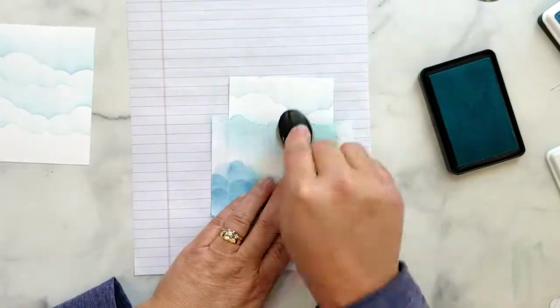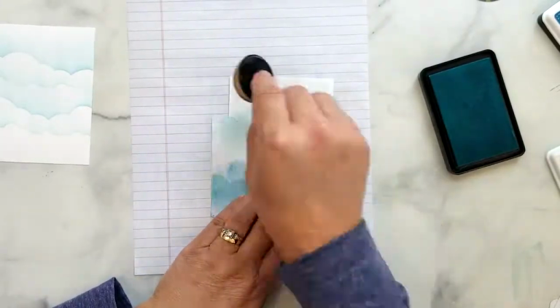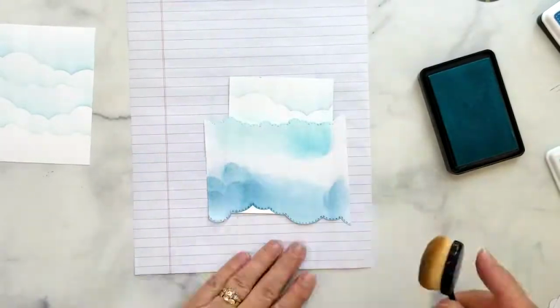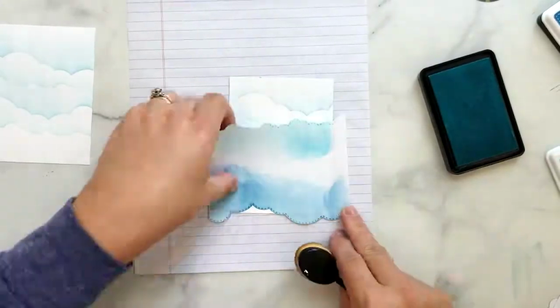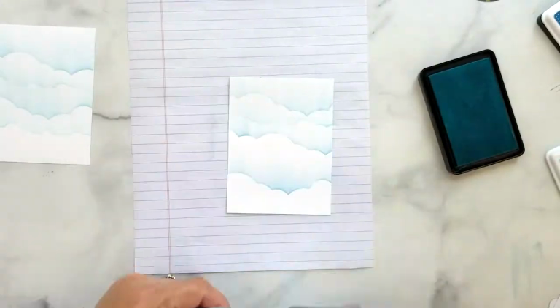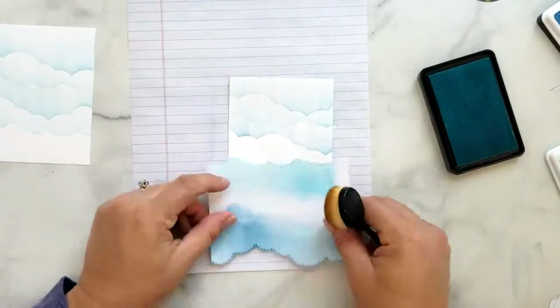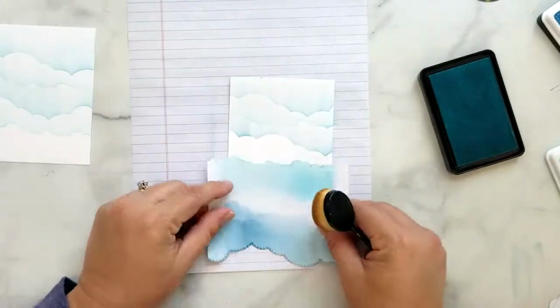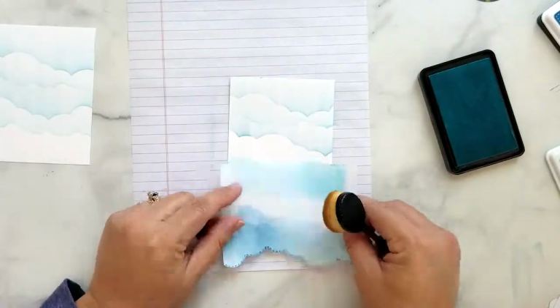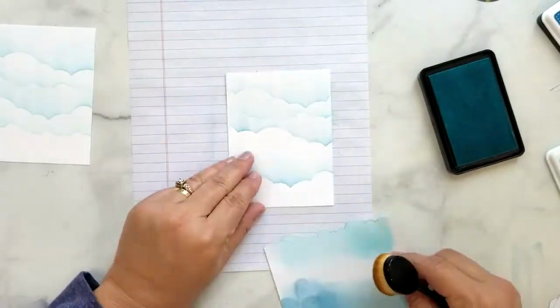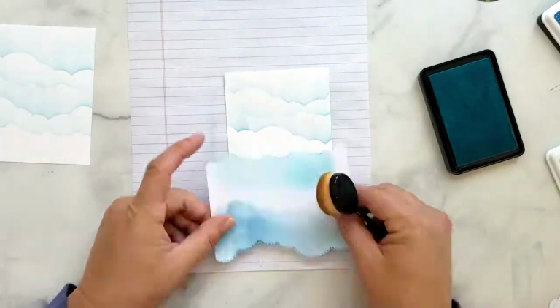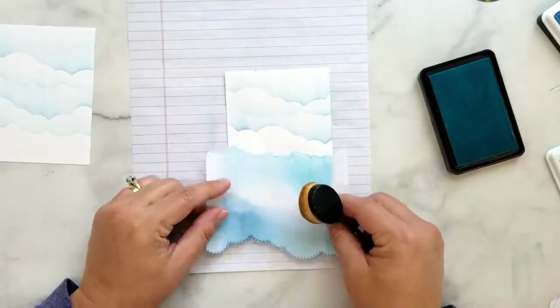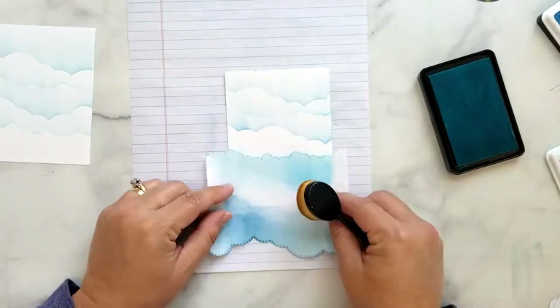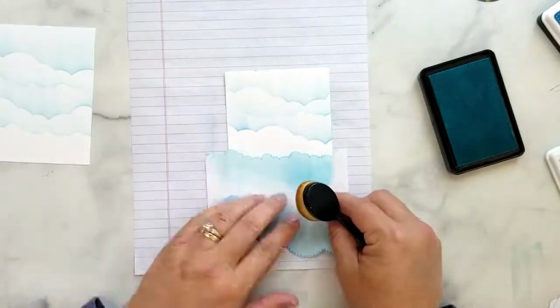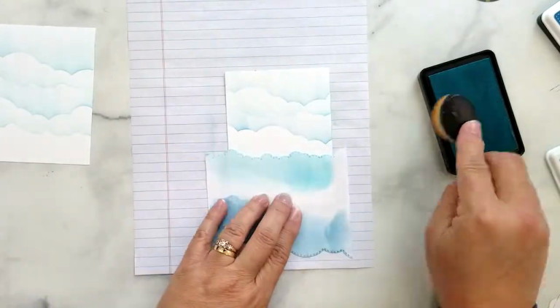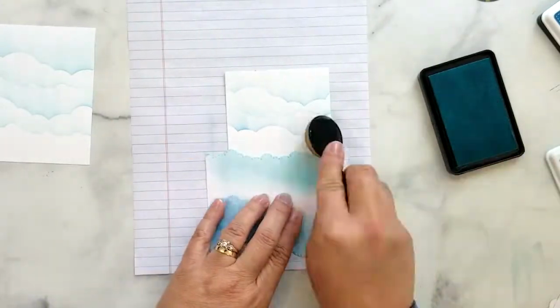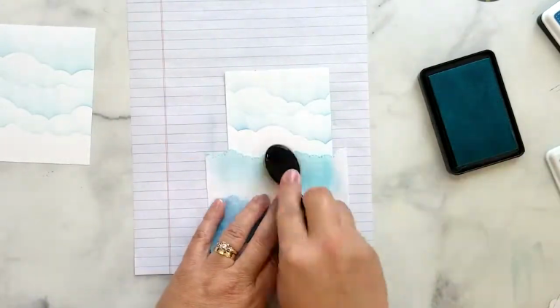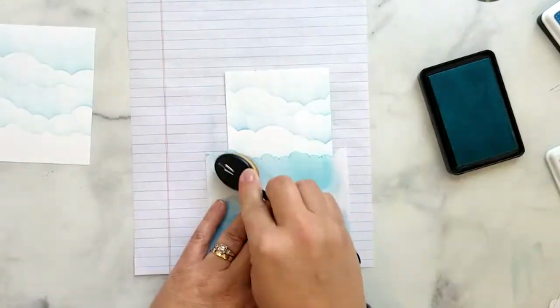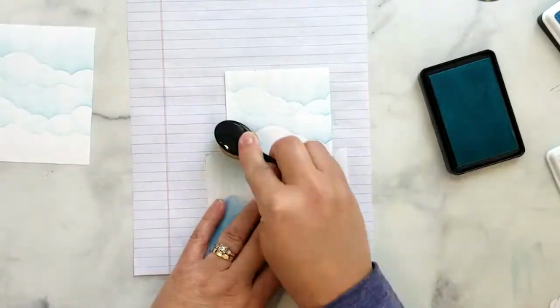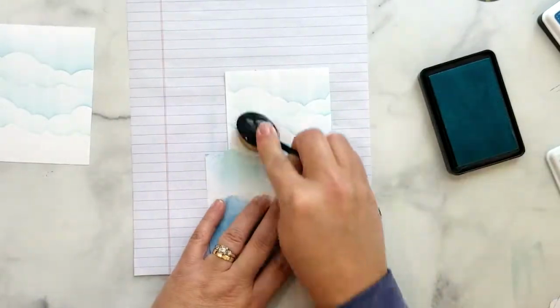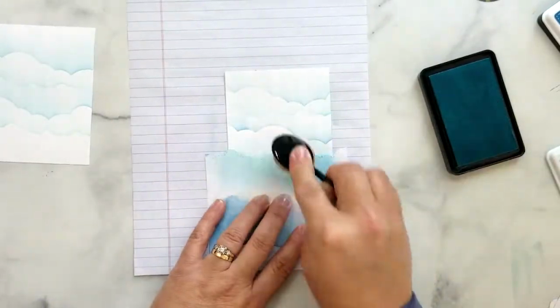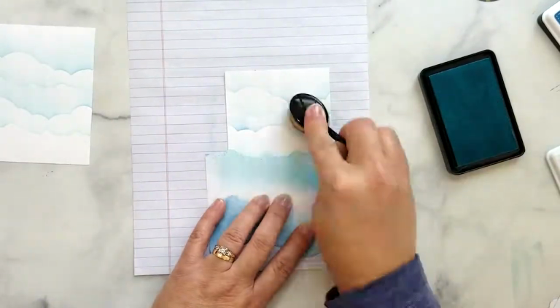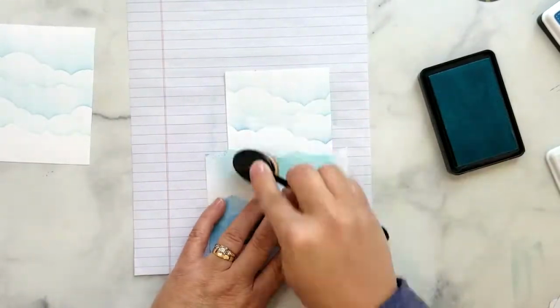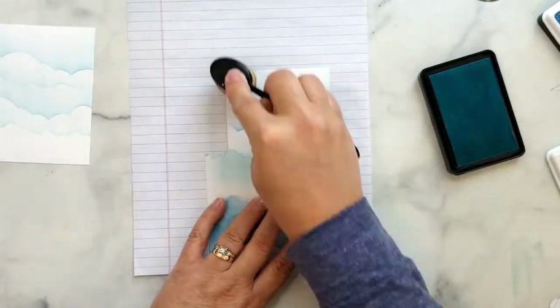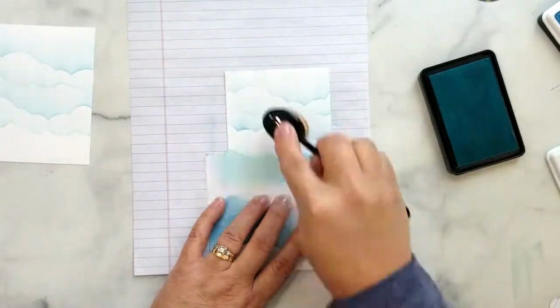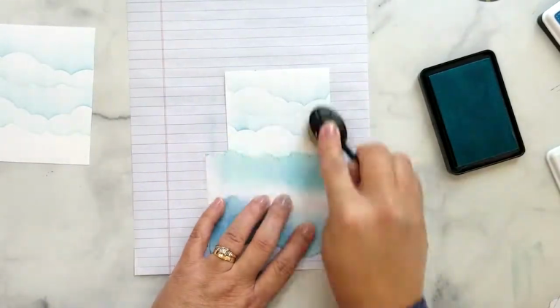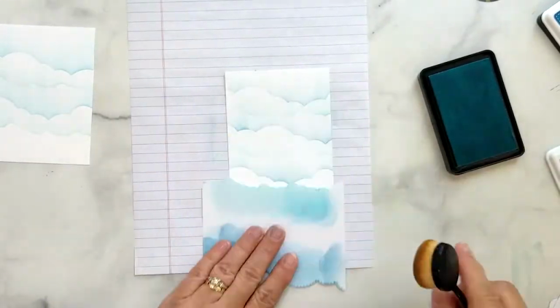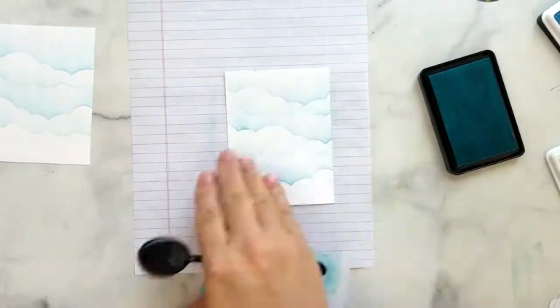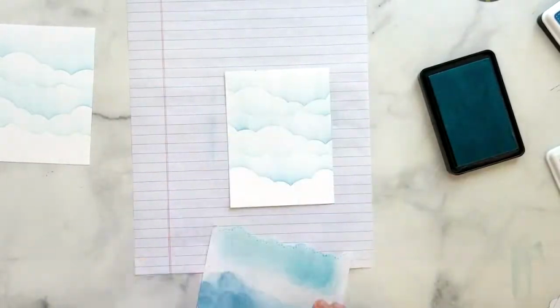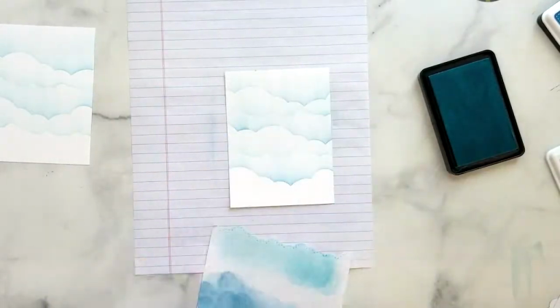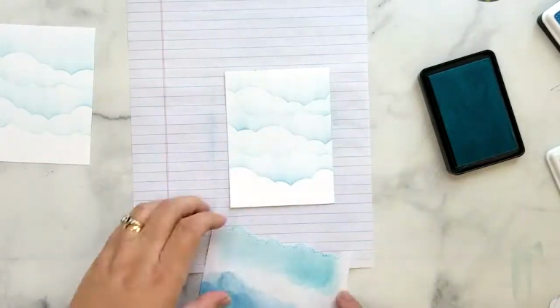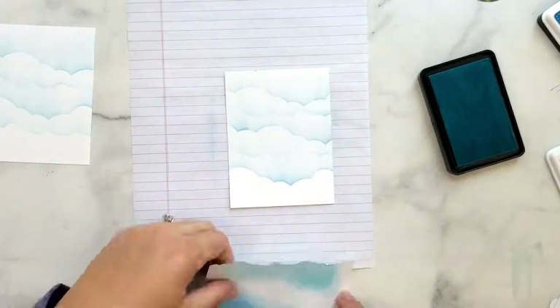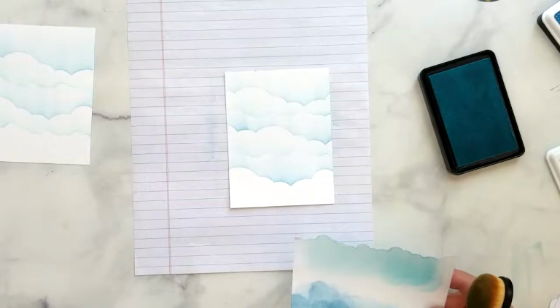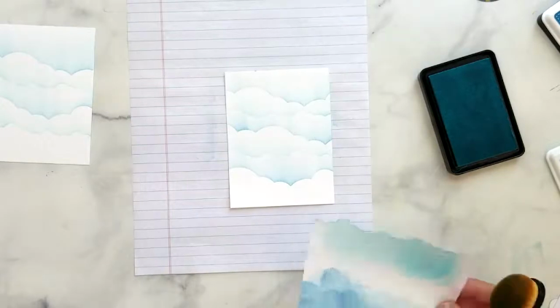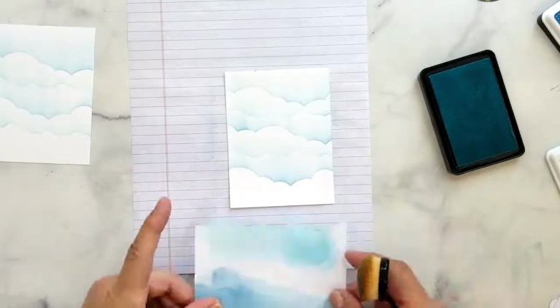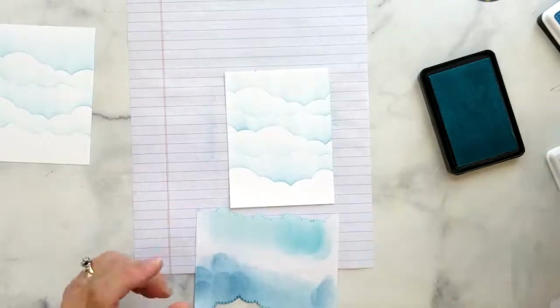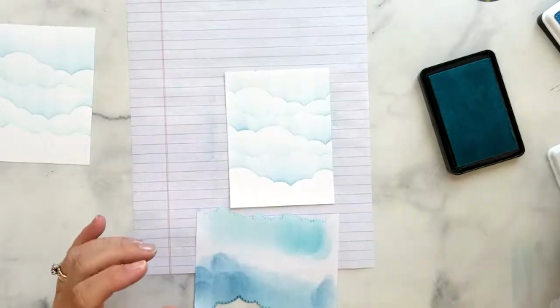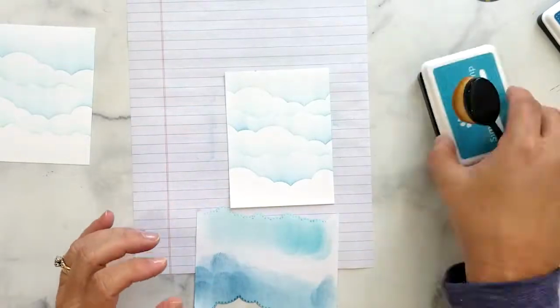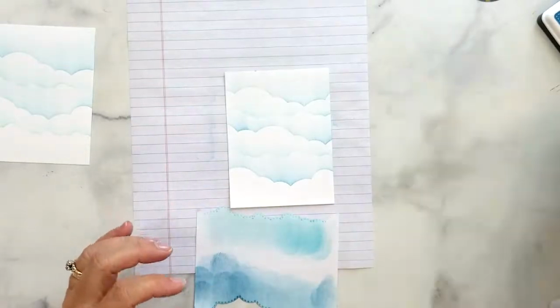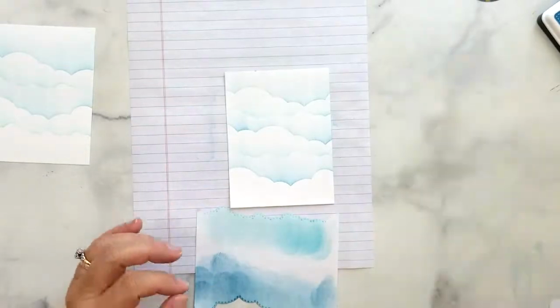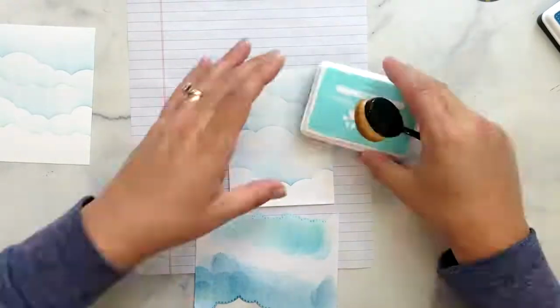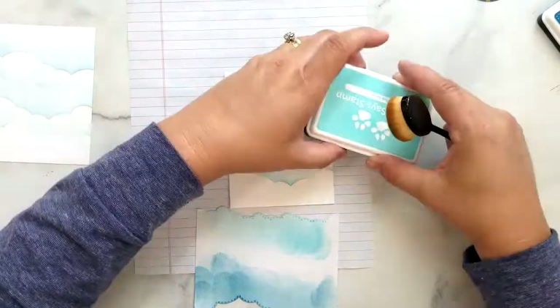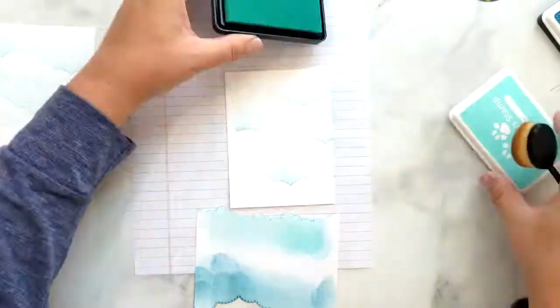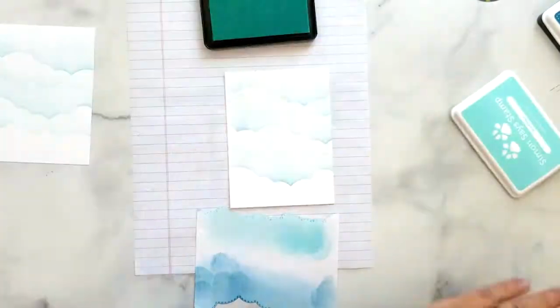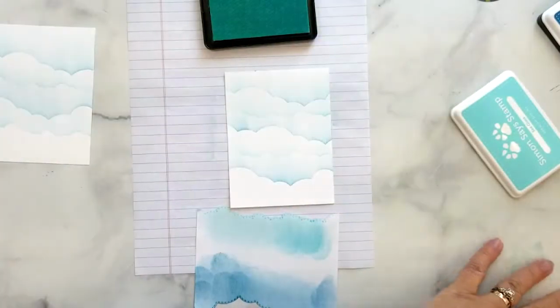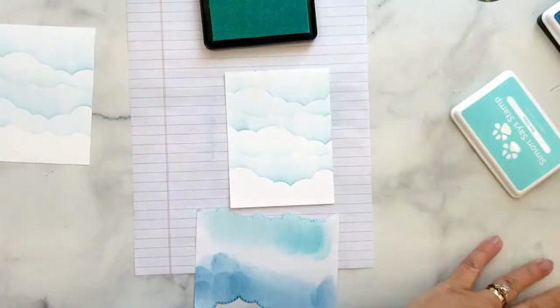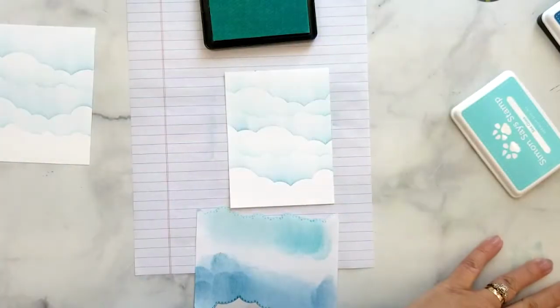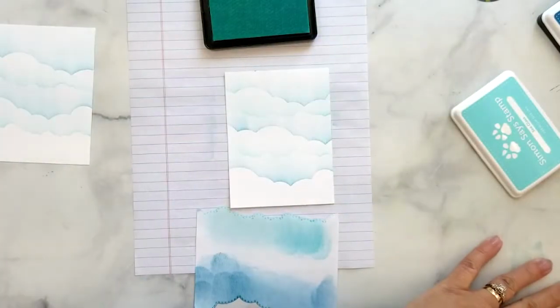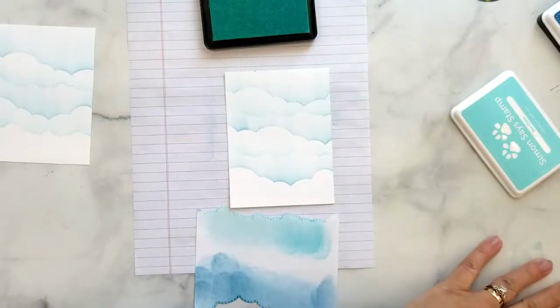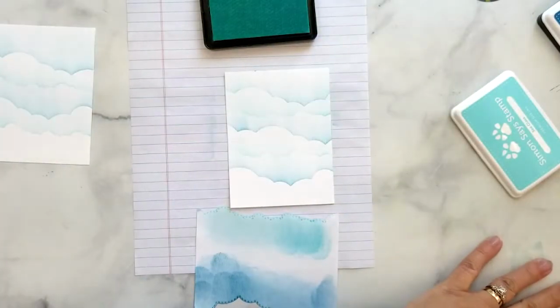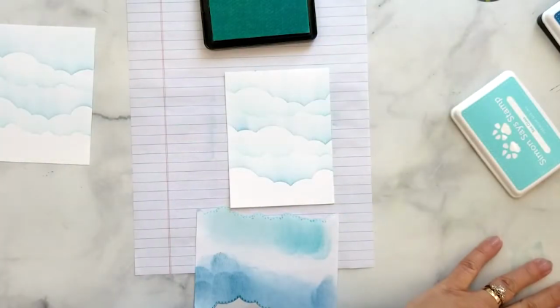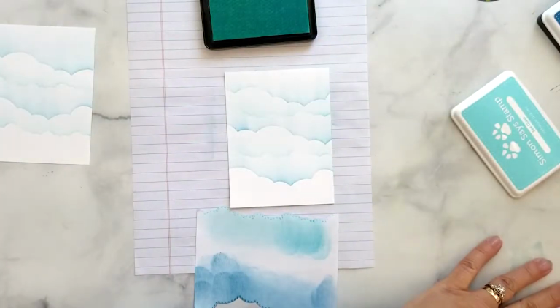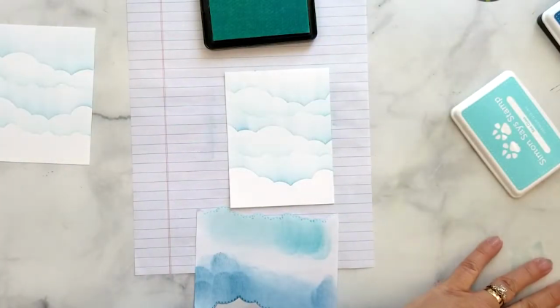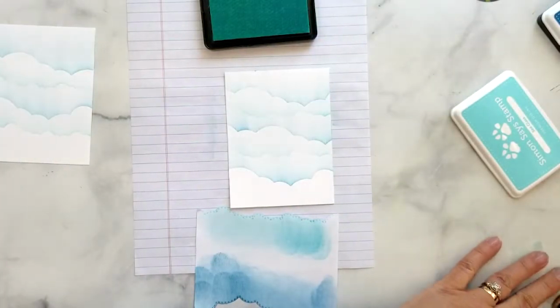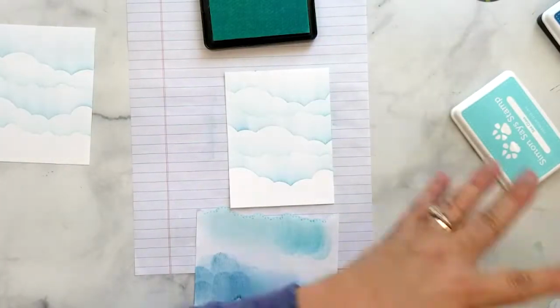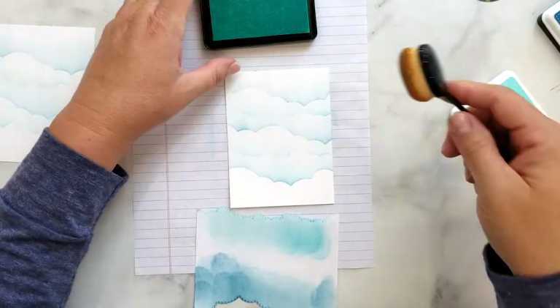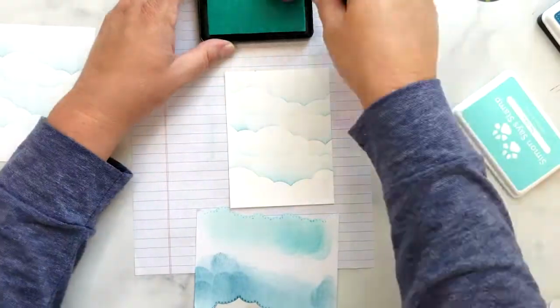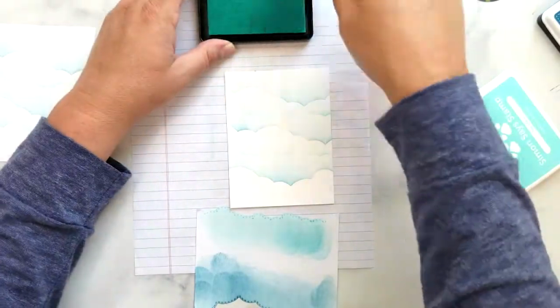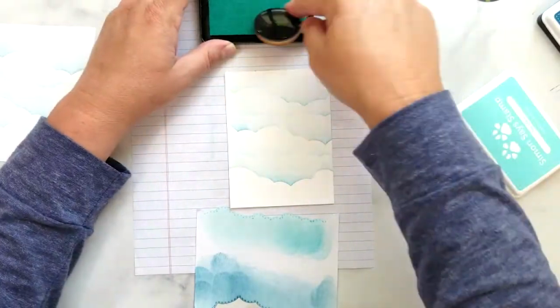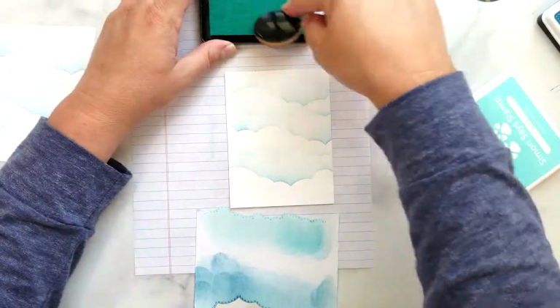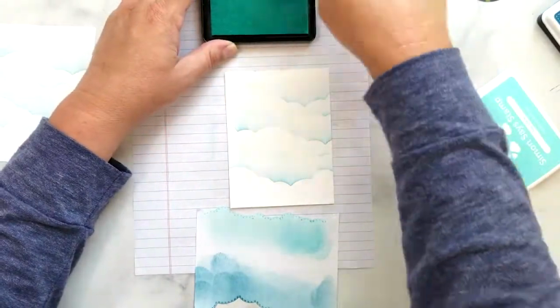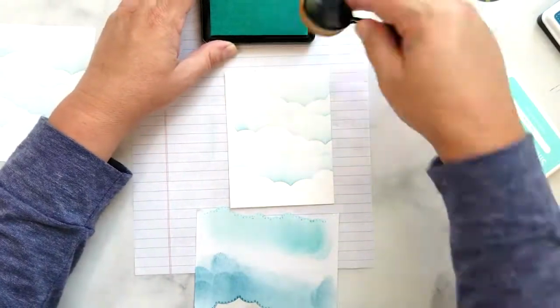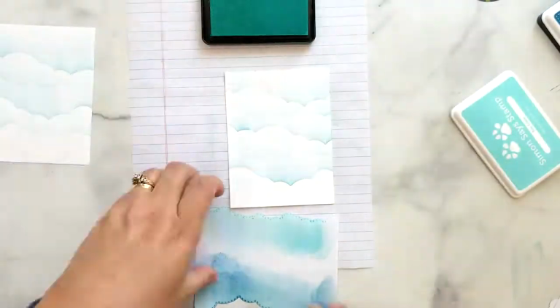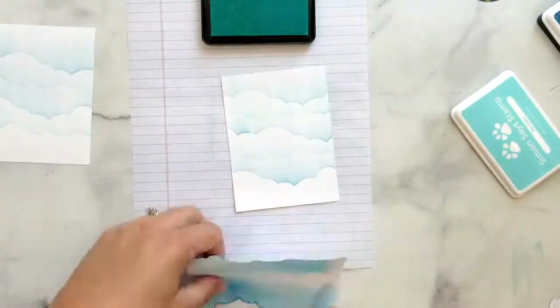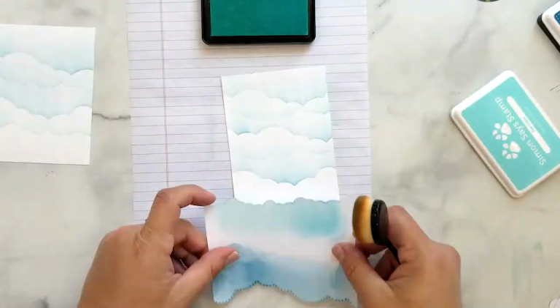I continue this process working through all the colors: Deep Sea, Audrey Blue, and Sea Glass from Simon Says Stamp.